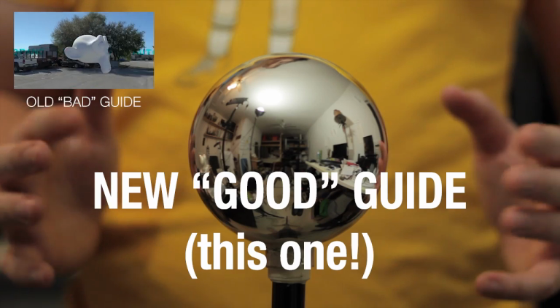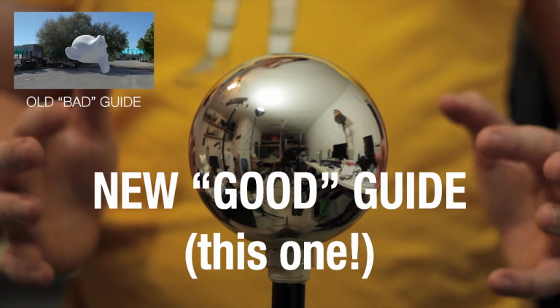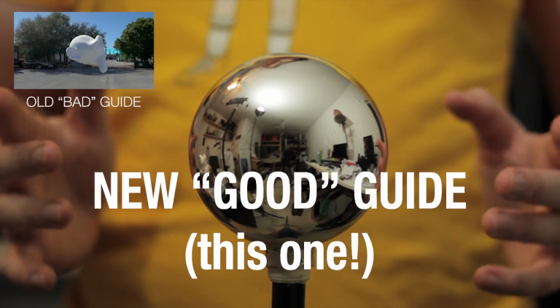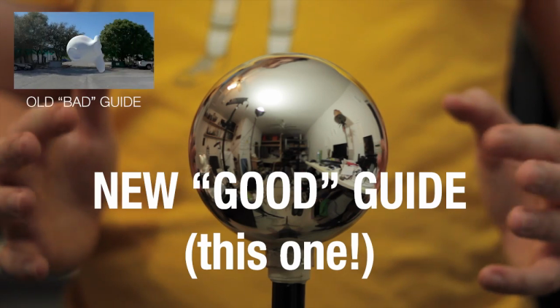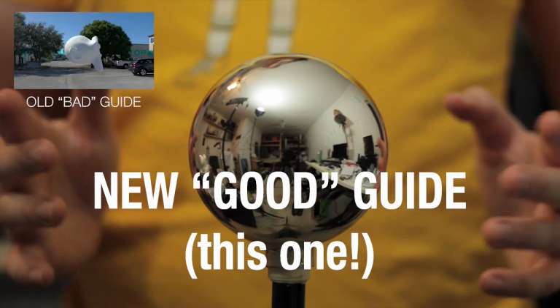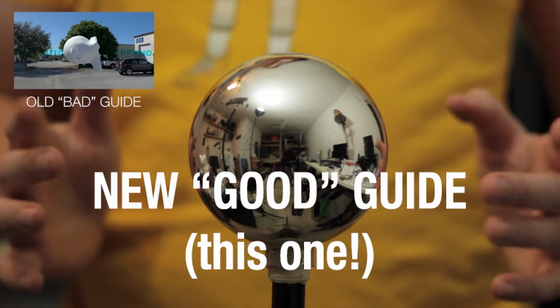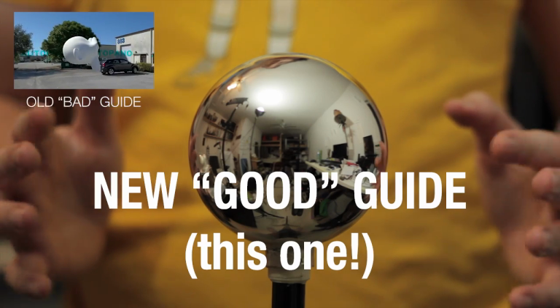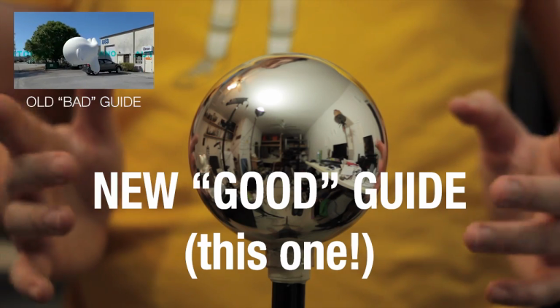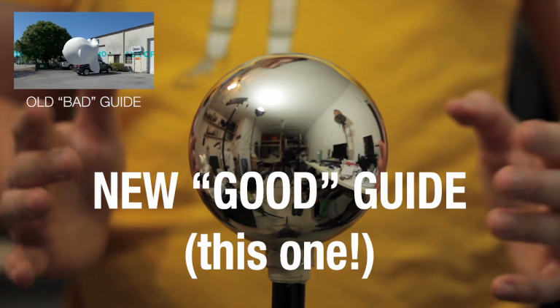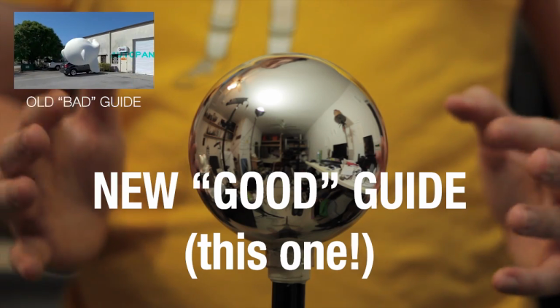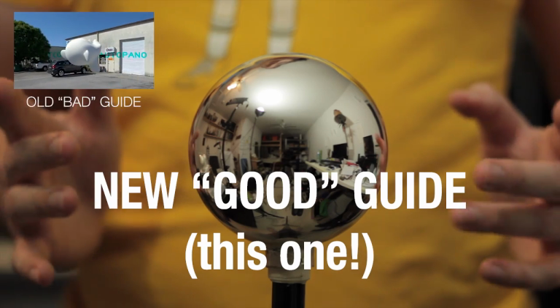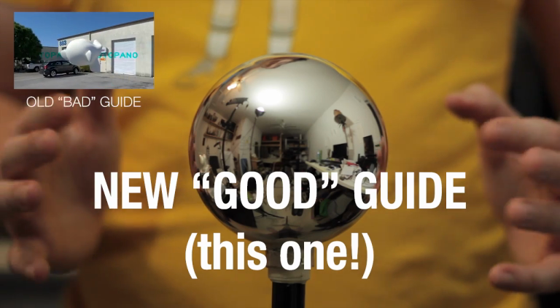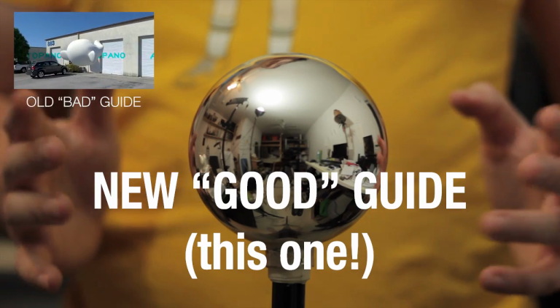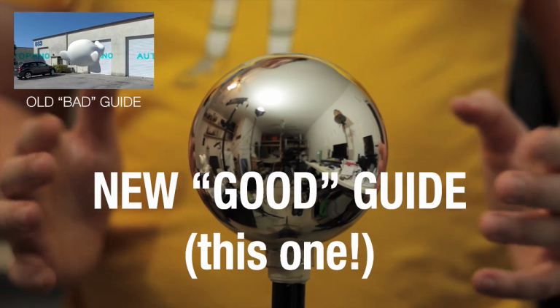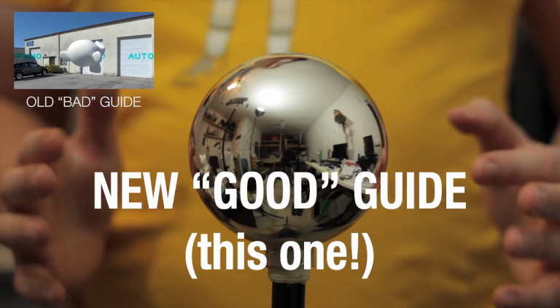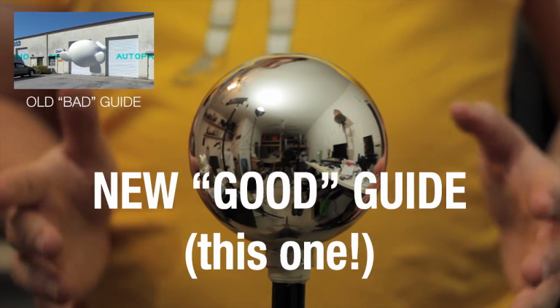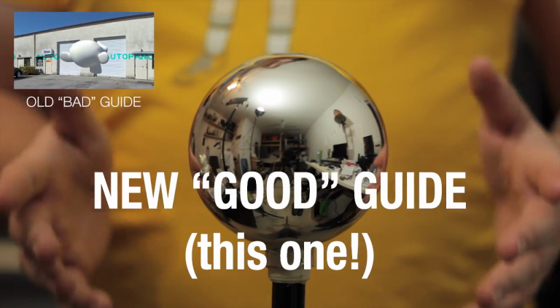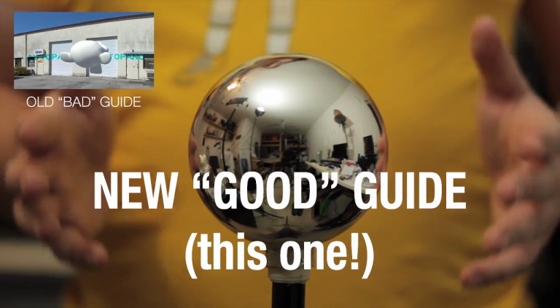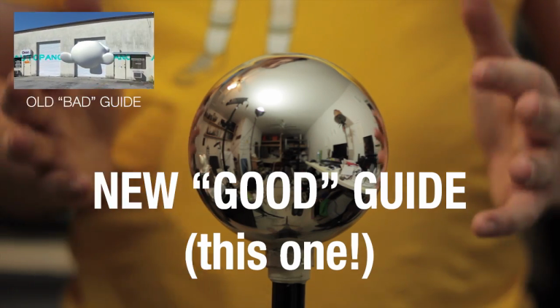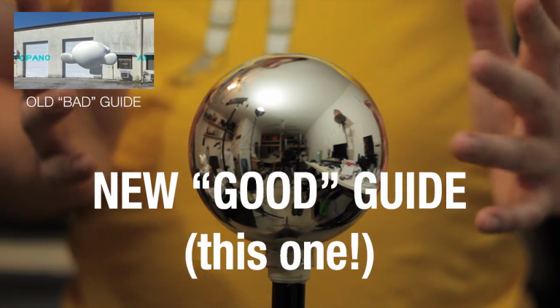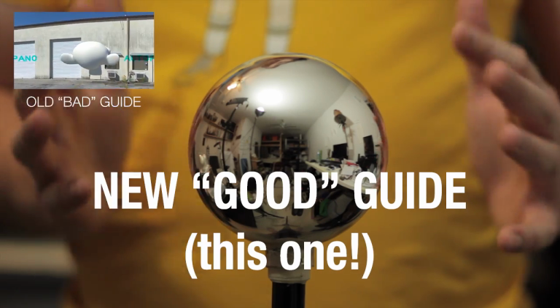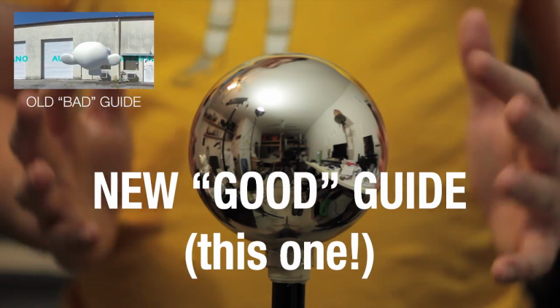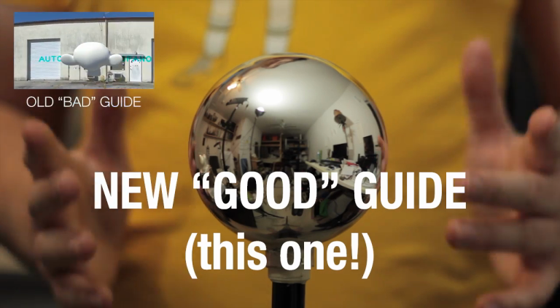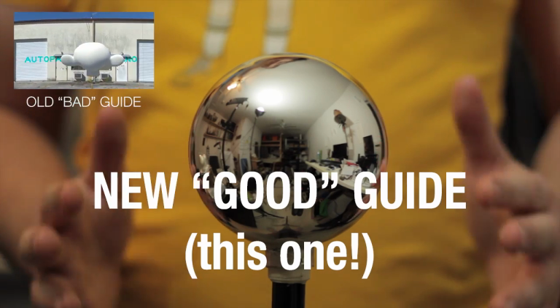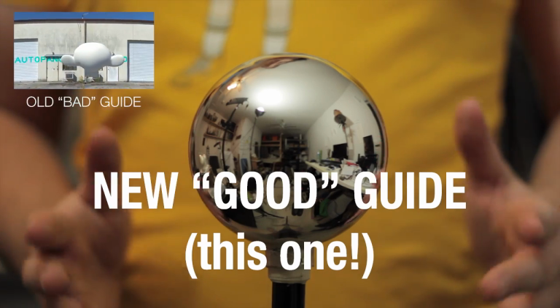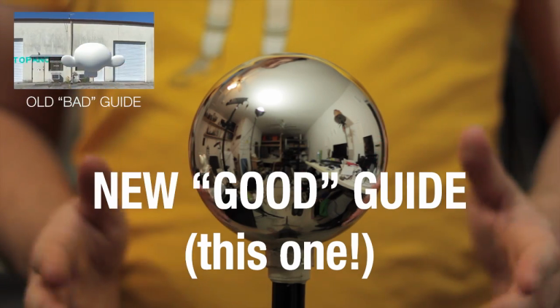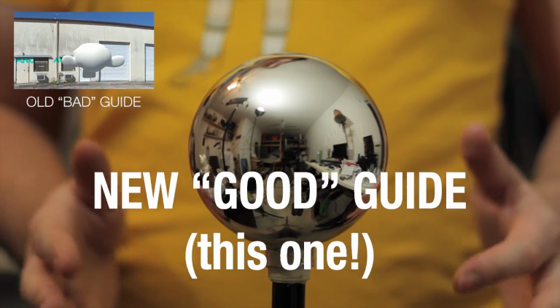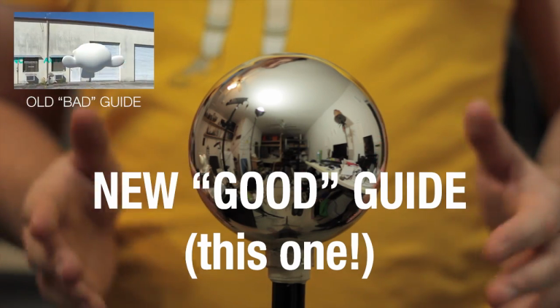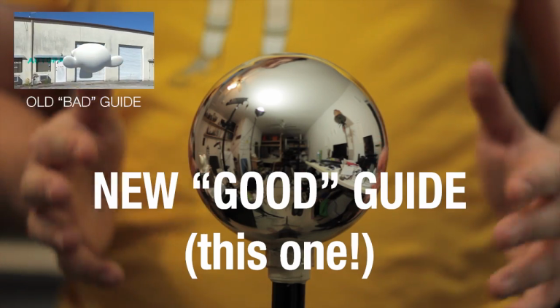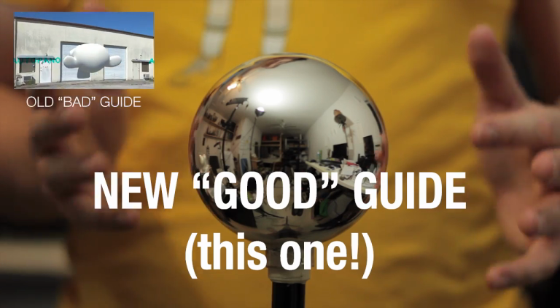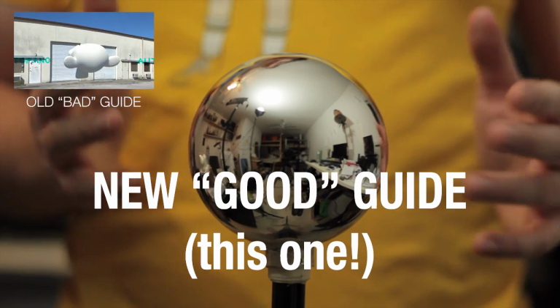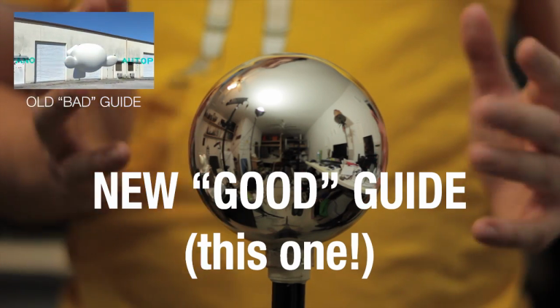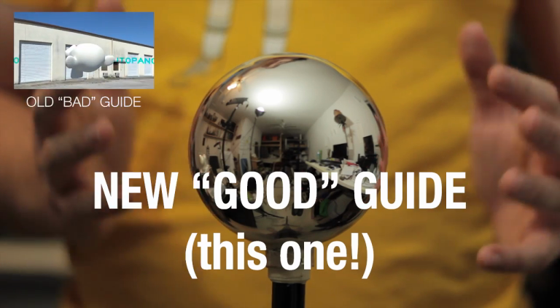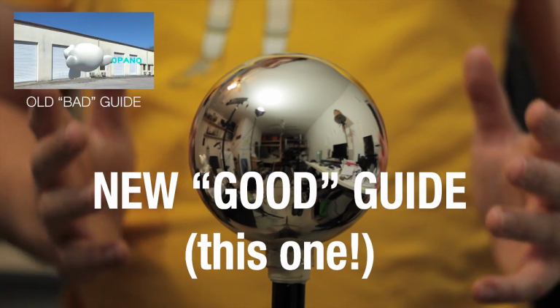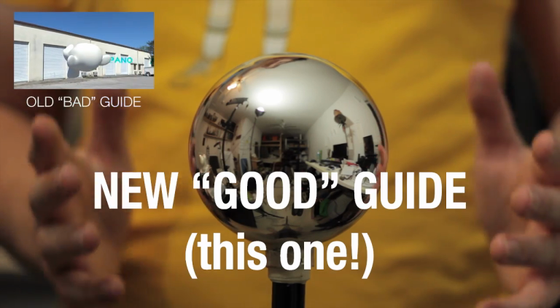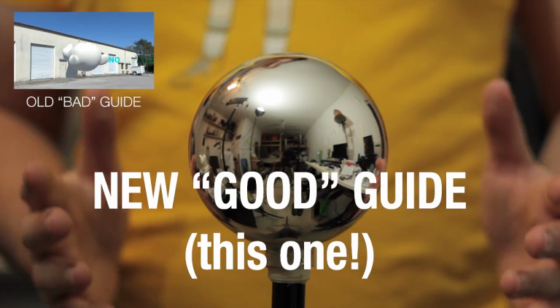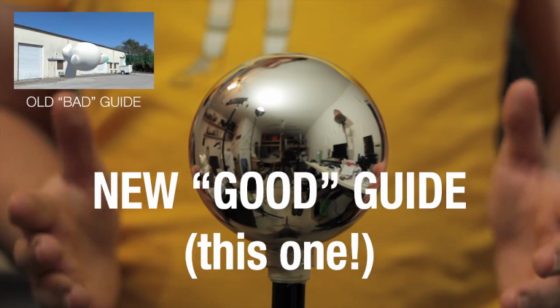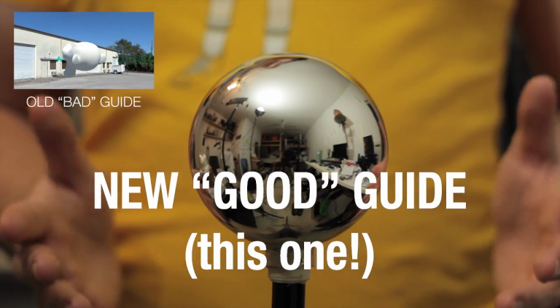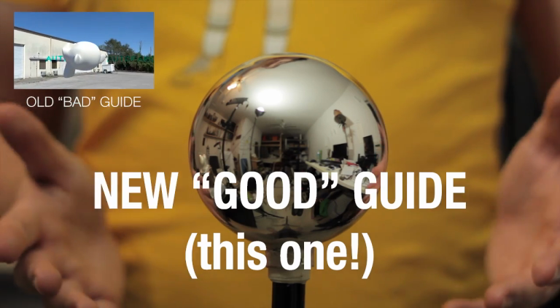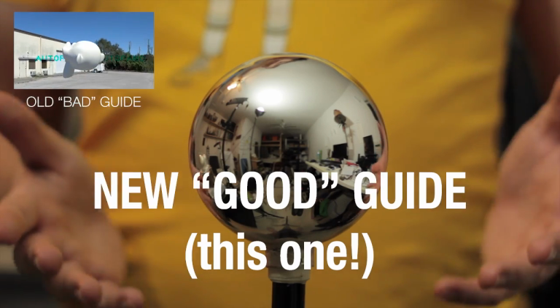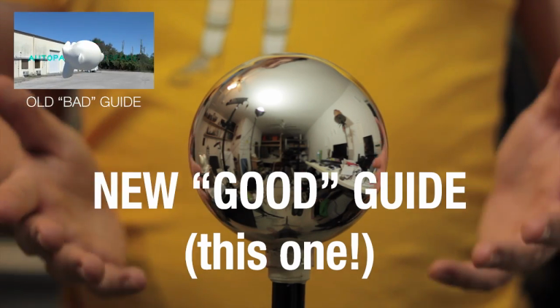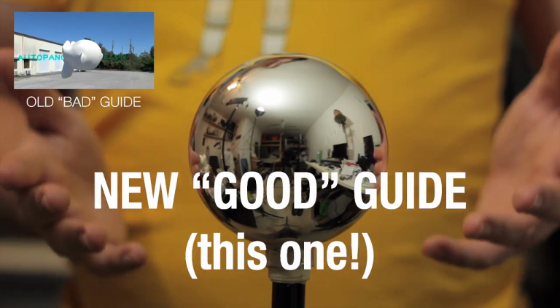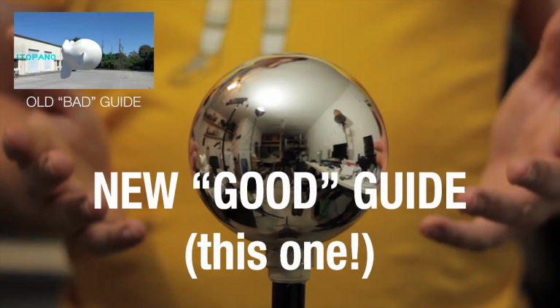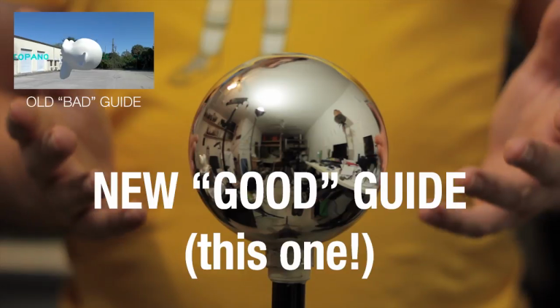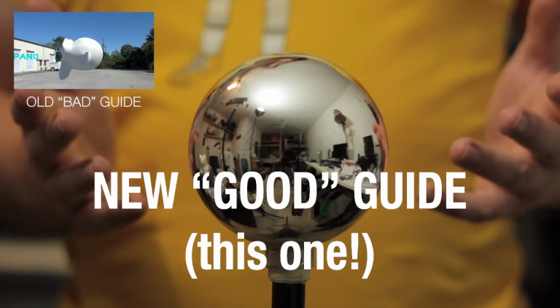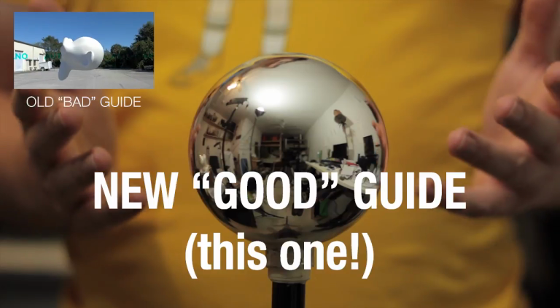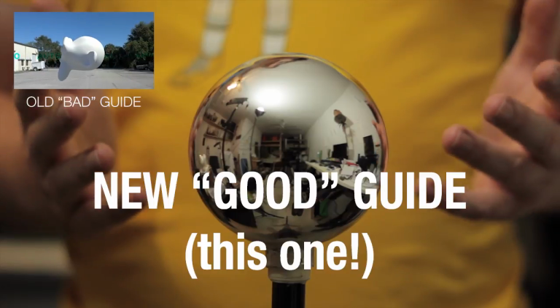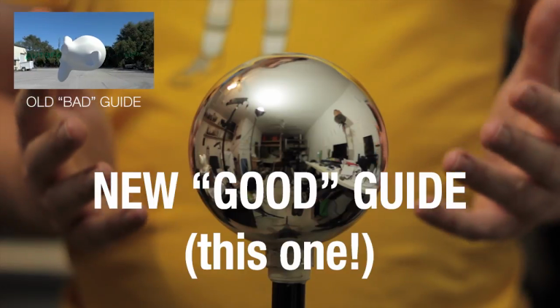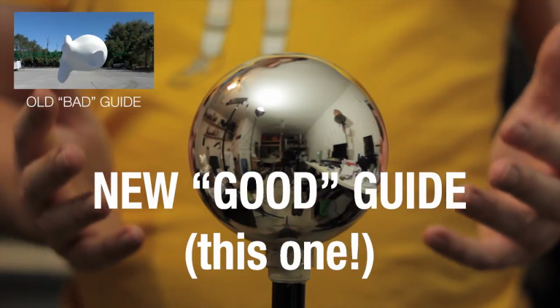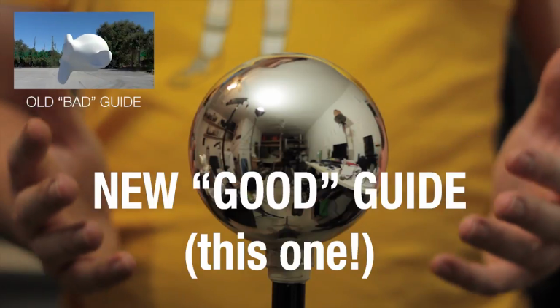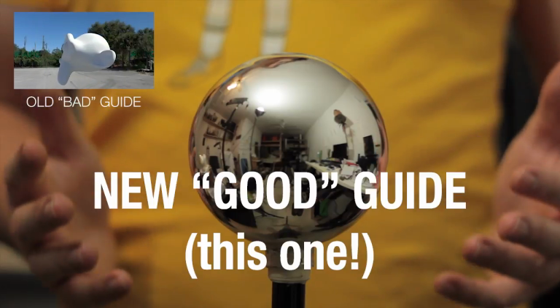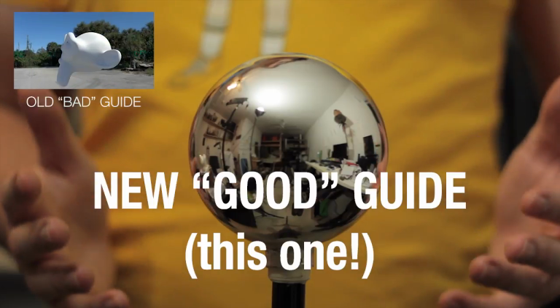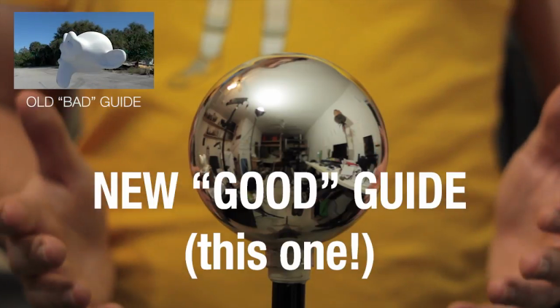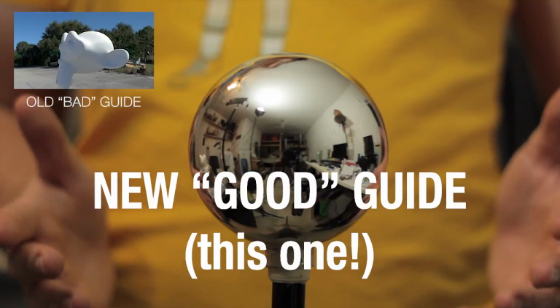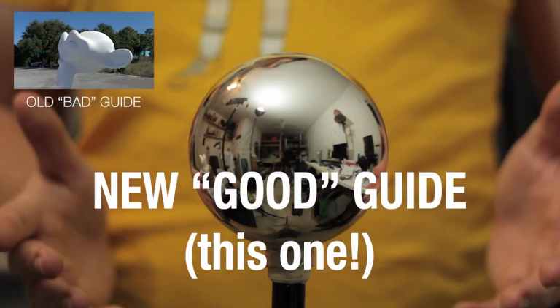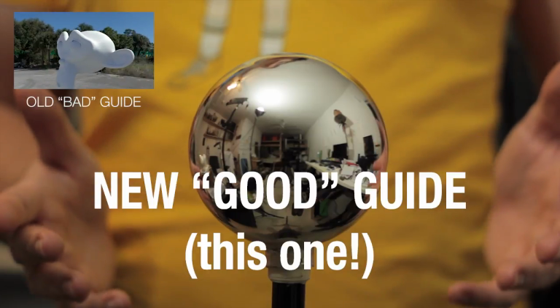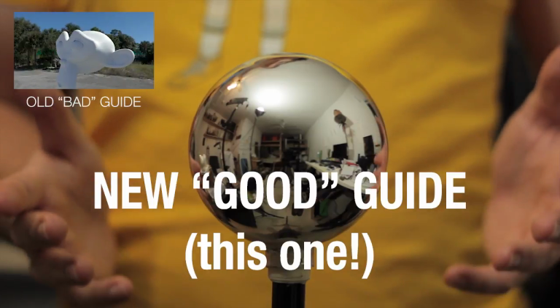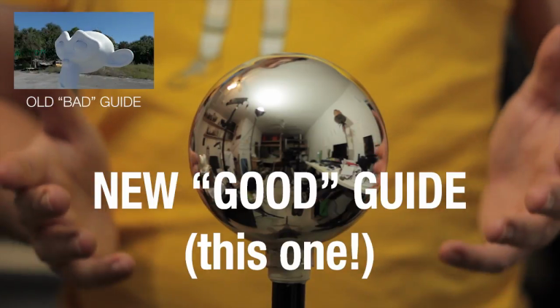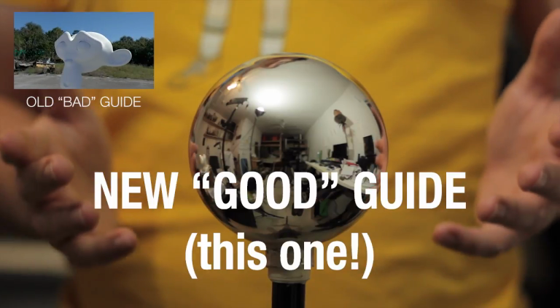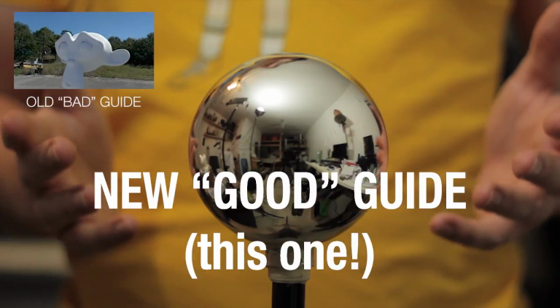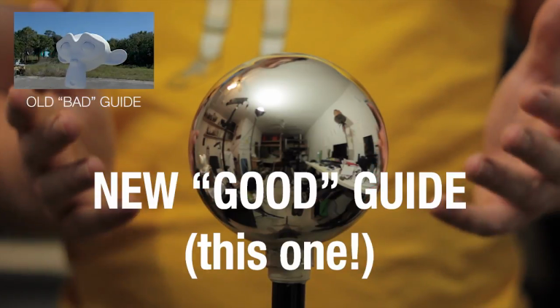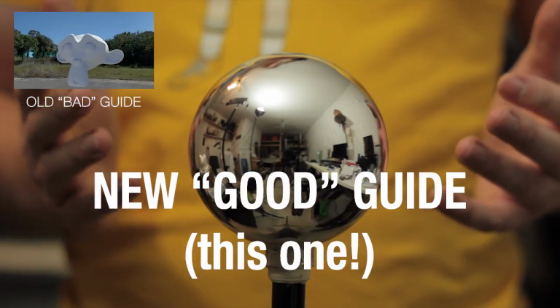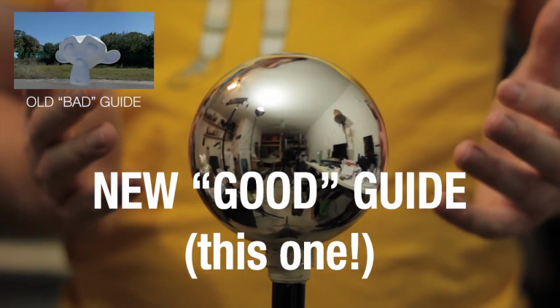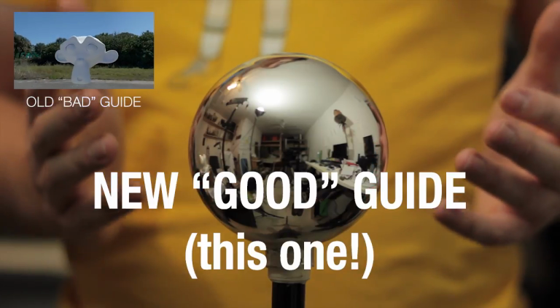A while ago we made a guide about shooting your own HDRs. Don't watch it — it's bad. Watch this one instead.